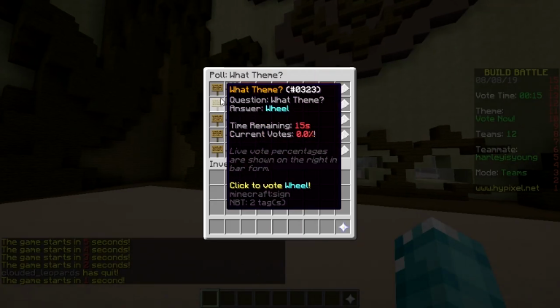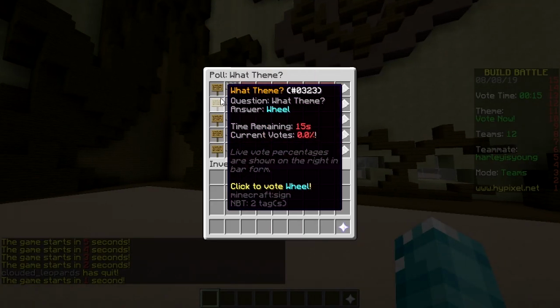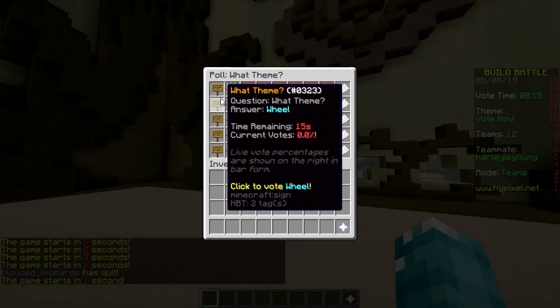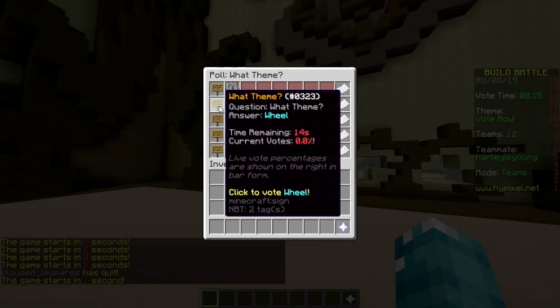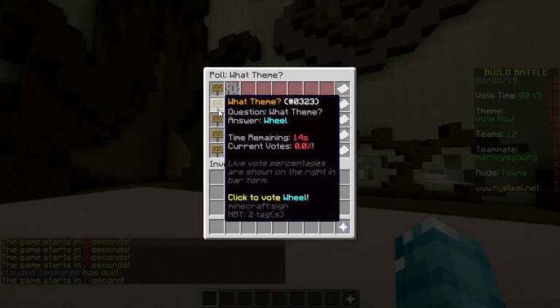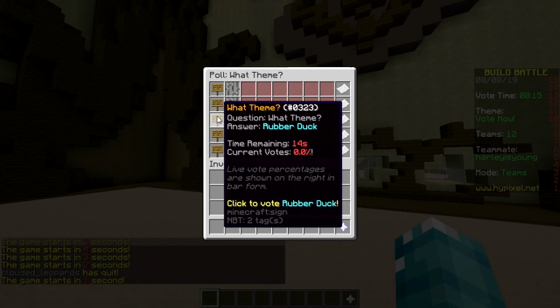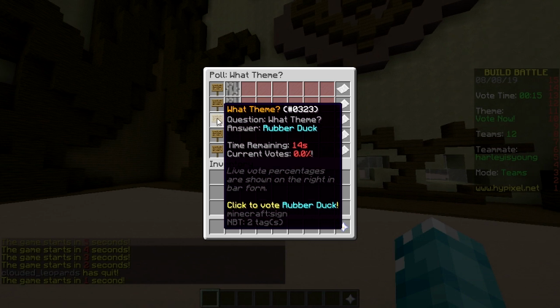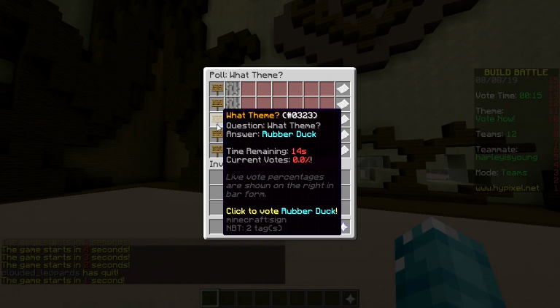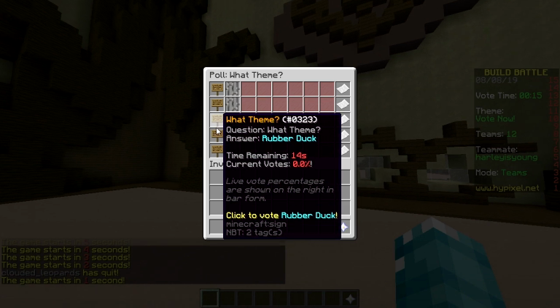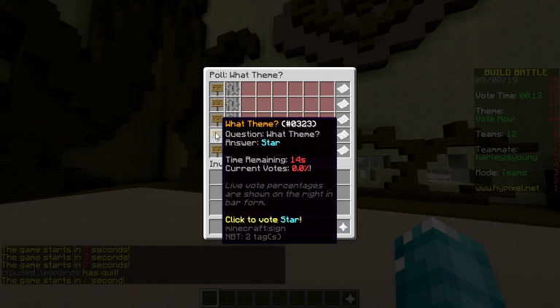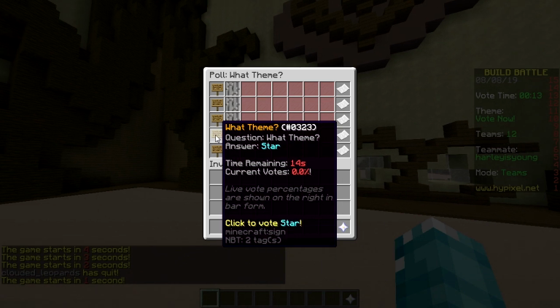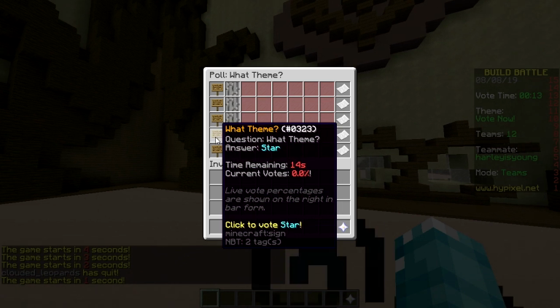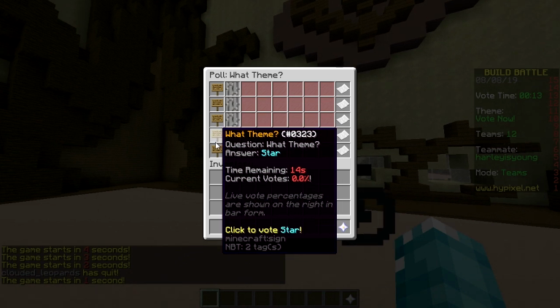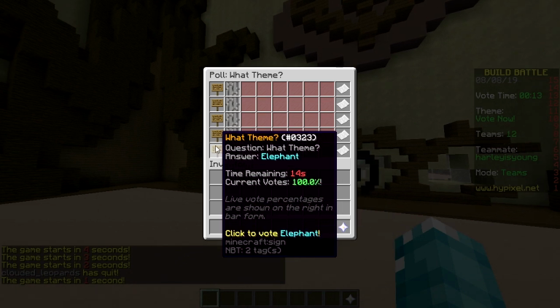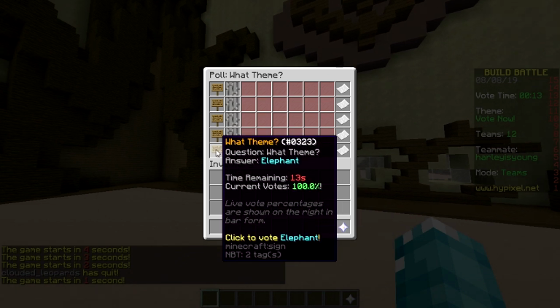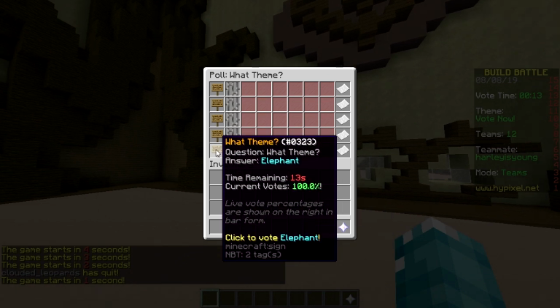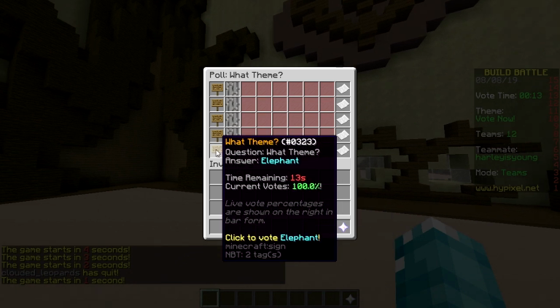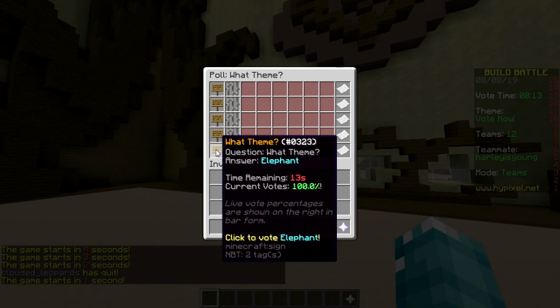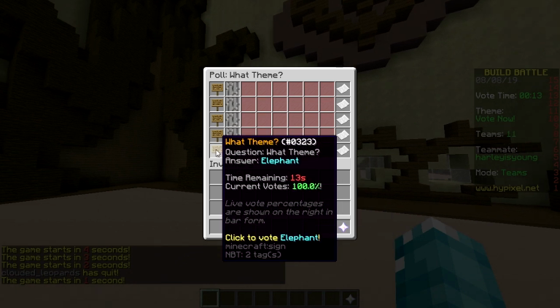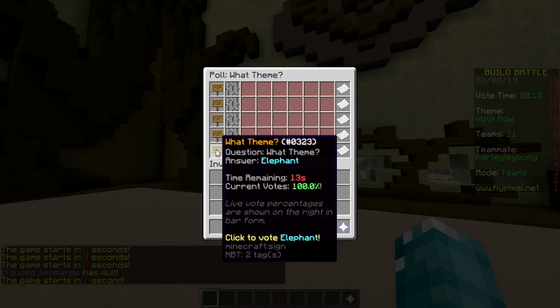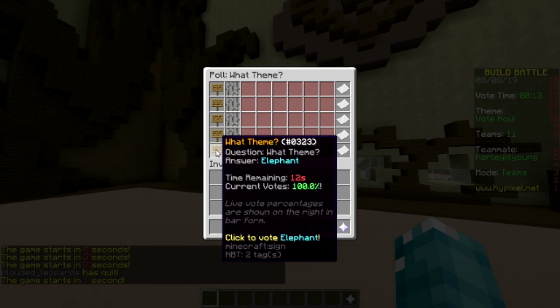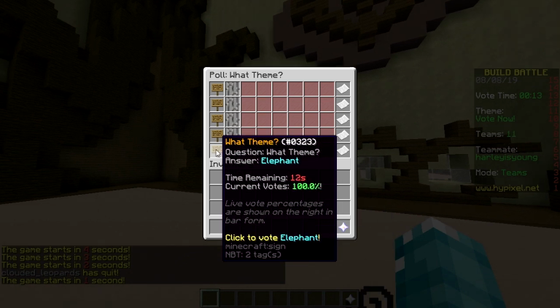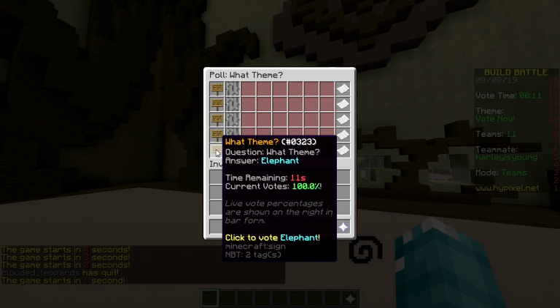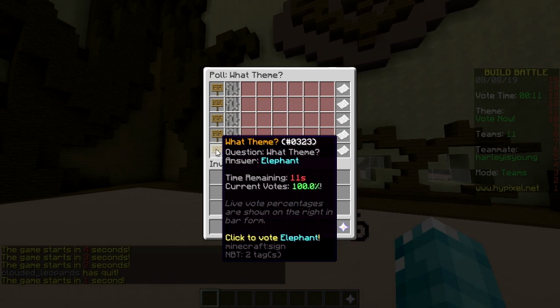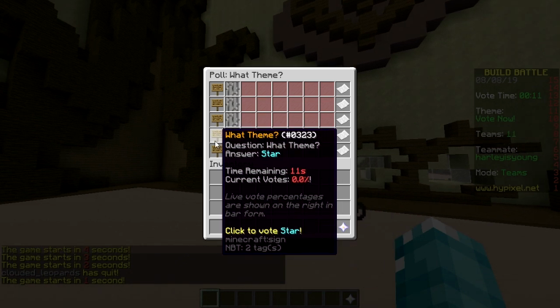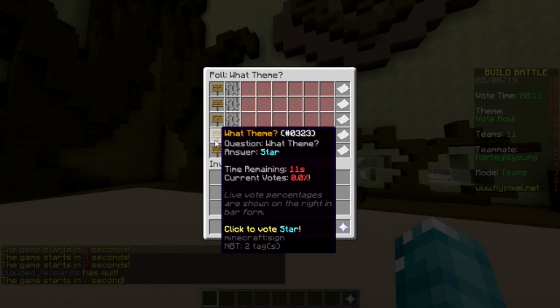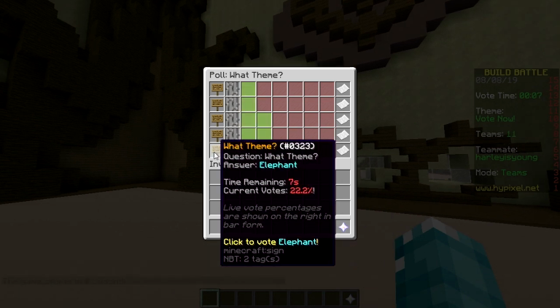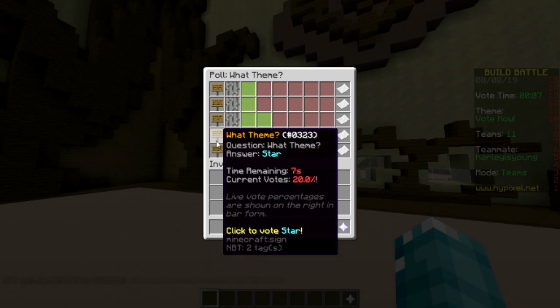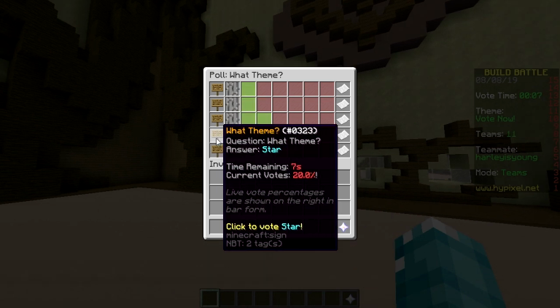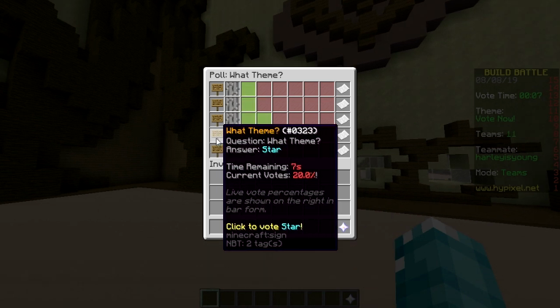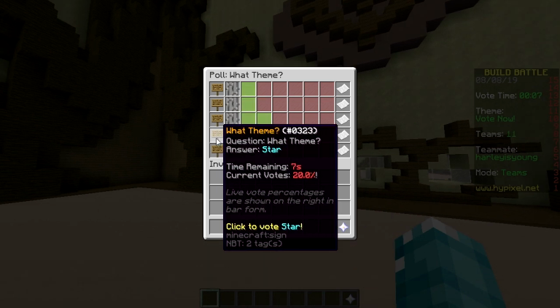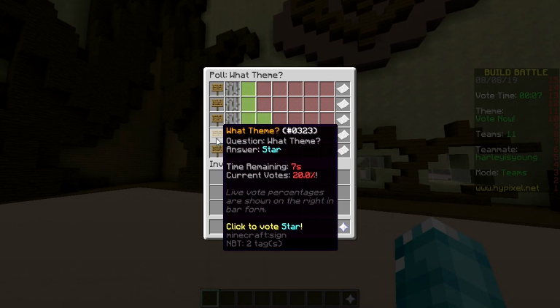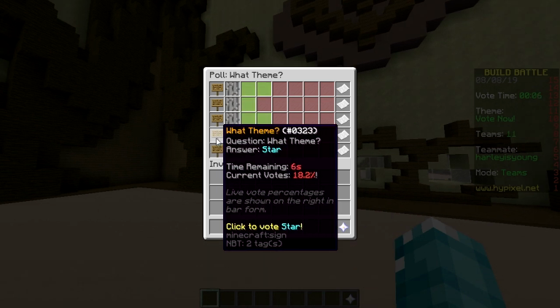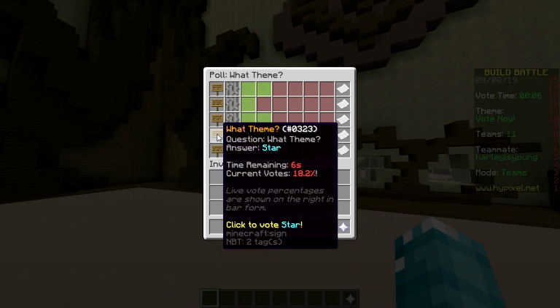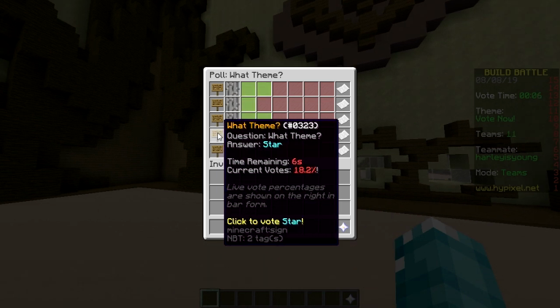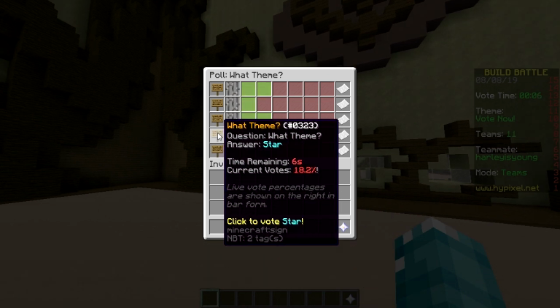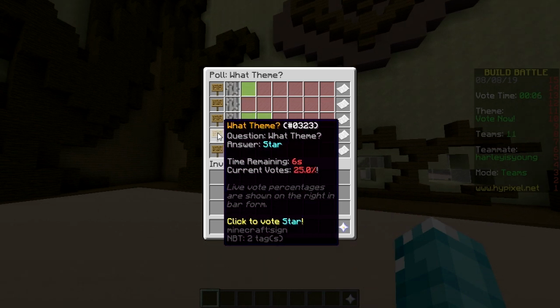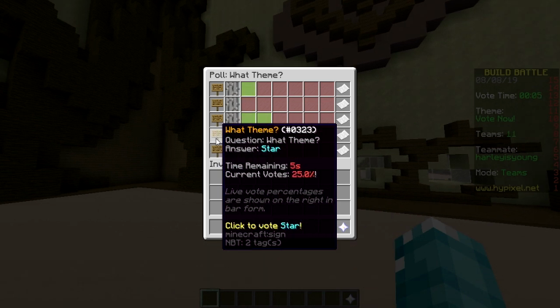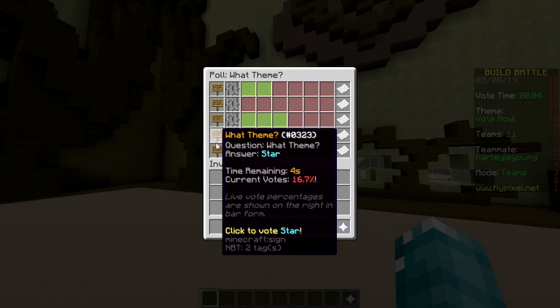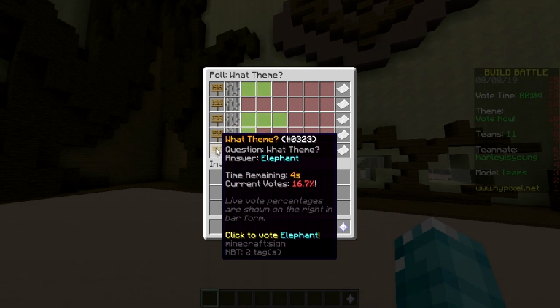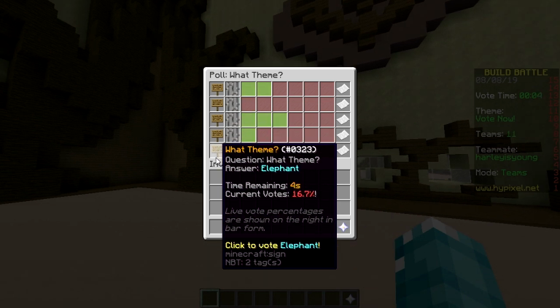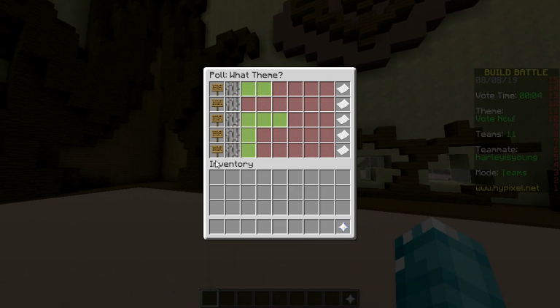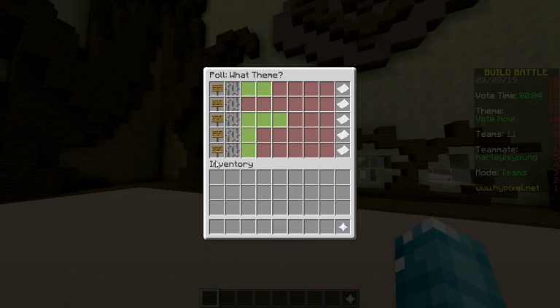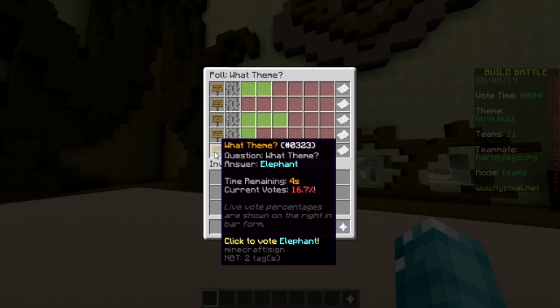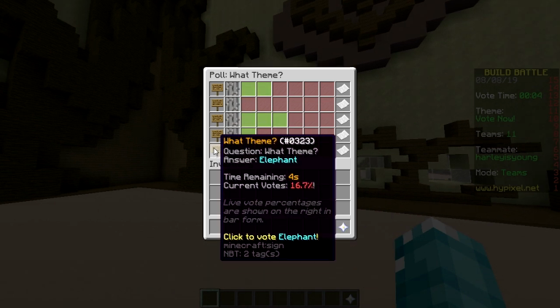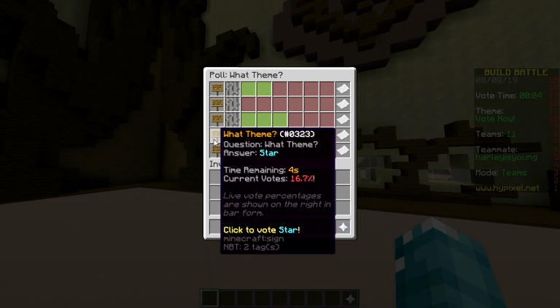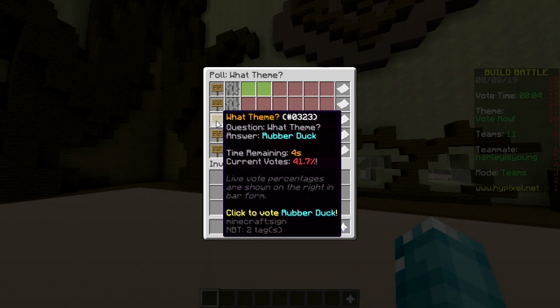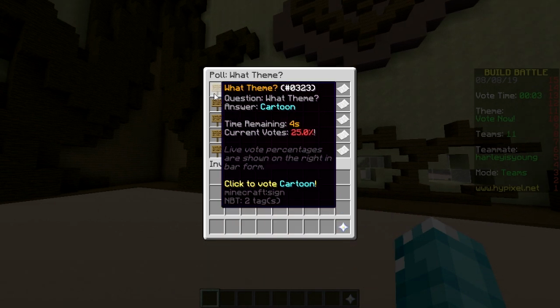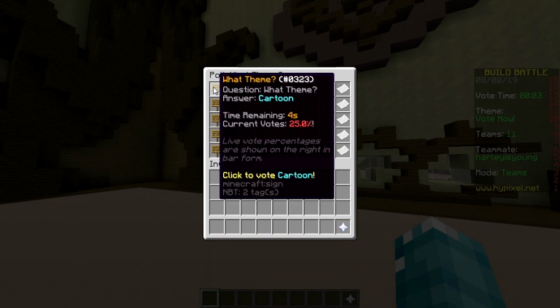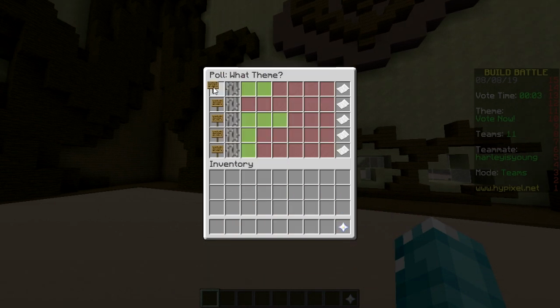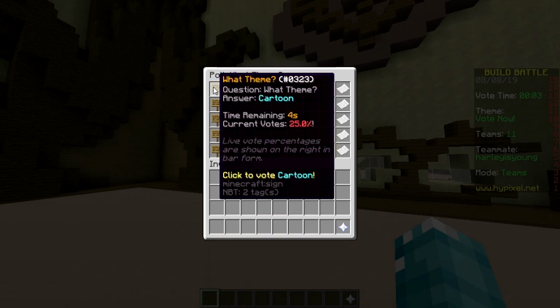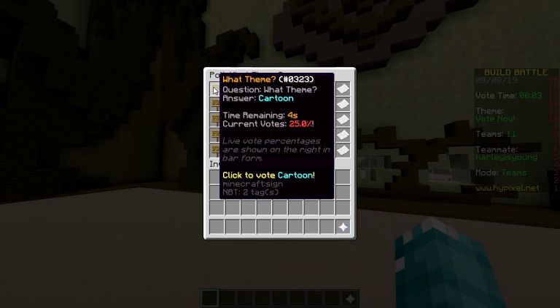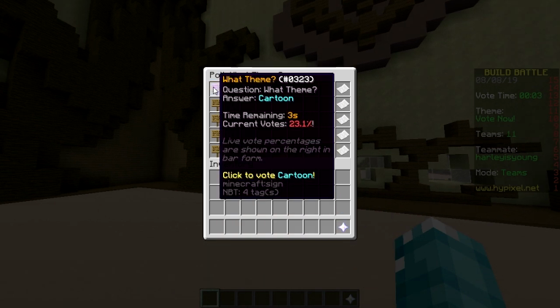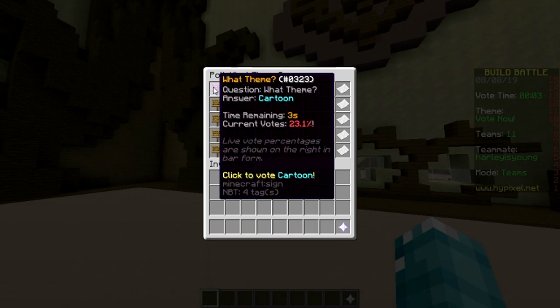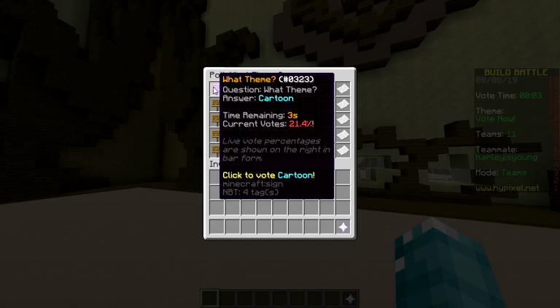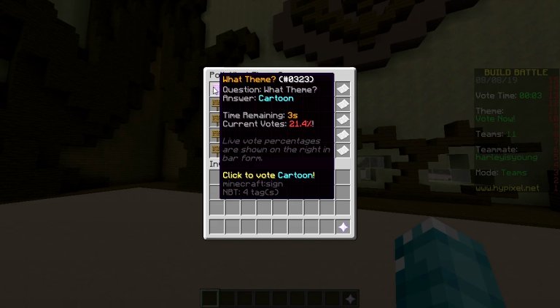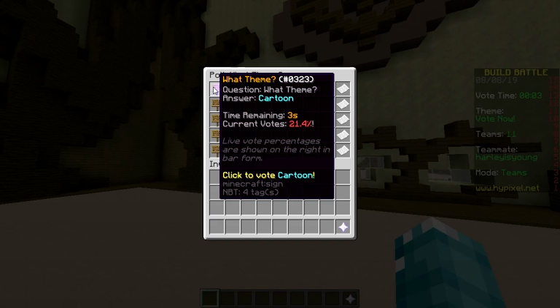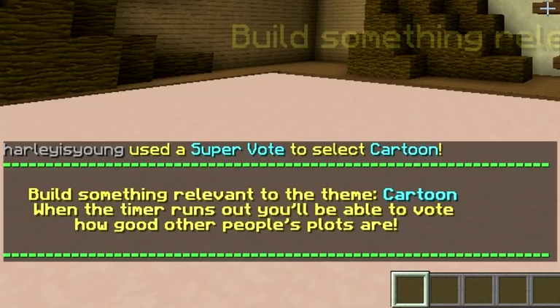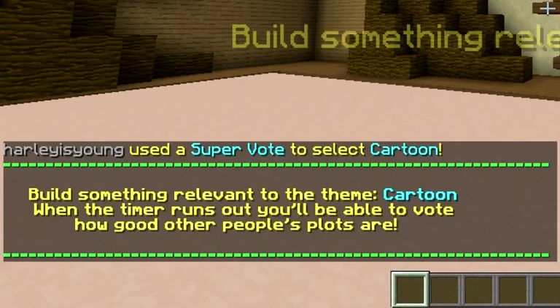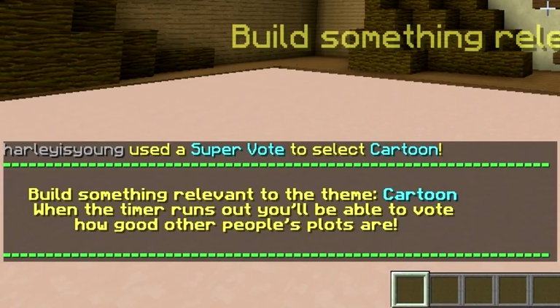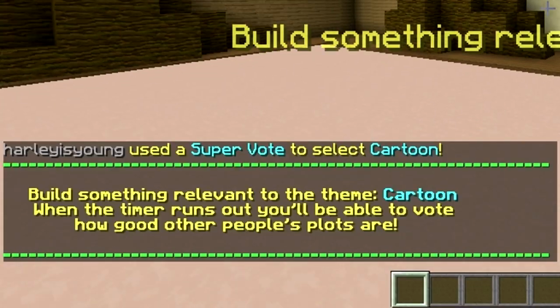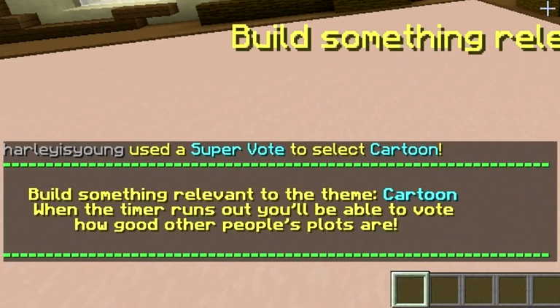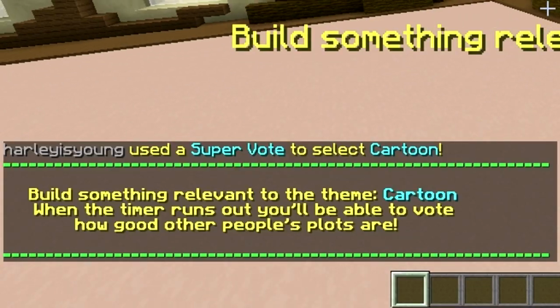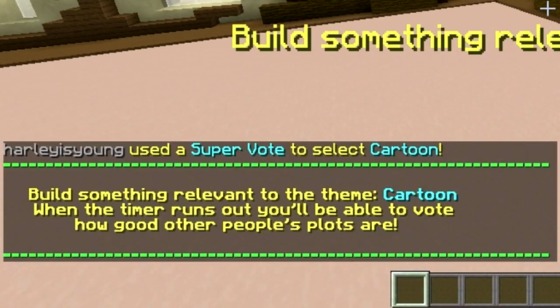The wheel options are: cartoon, wheel, rubber duck, star, elephant. What would you like? I guess cartoon. Sure — cartoon it is.